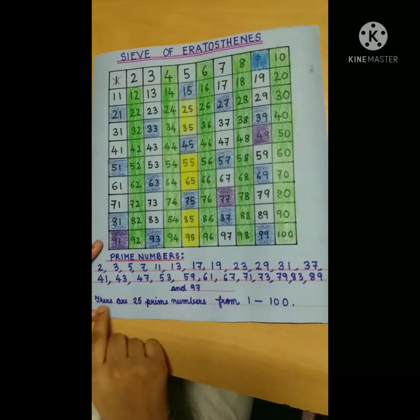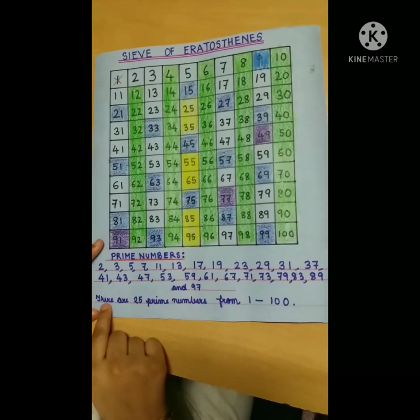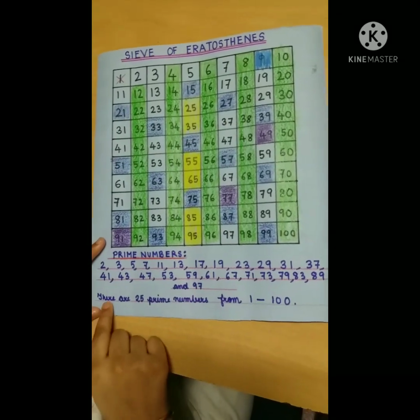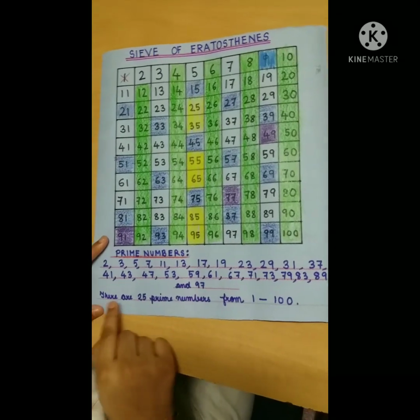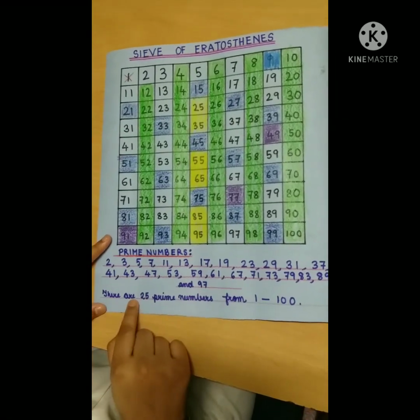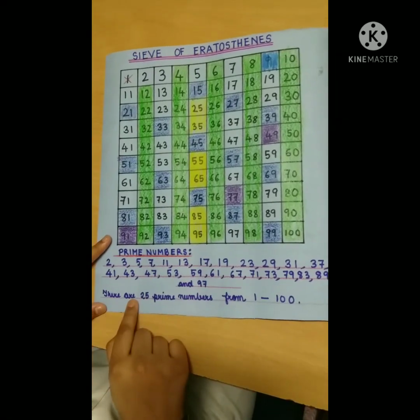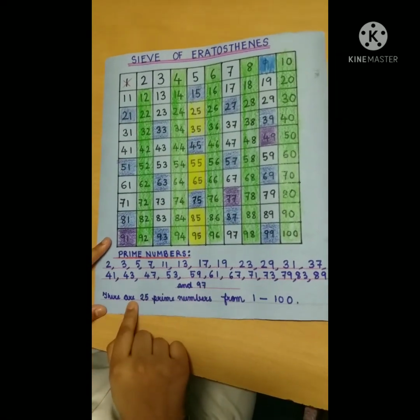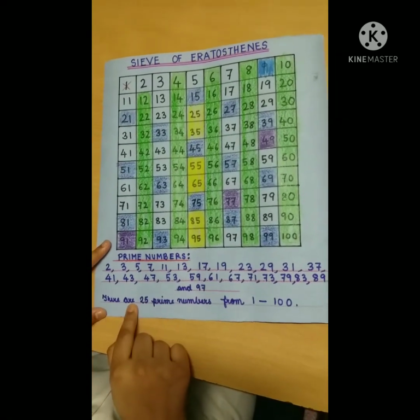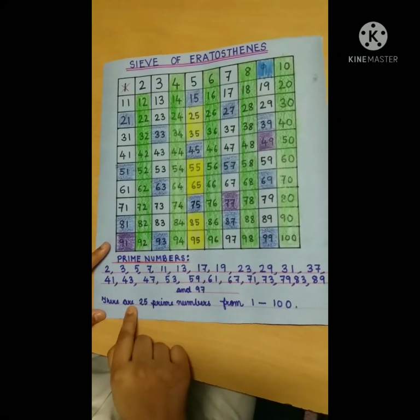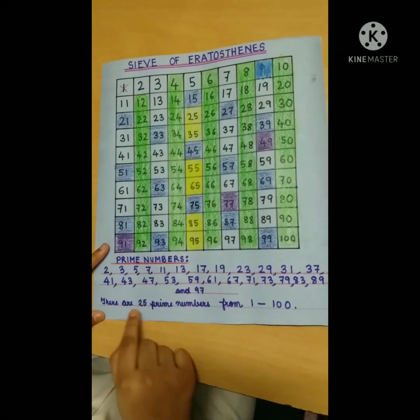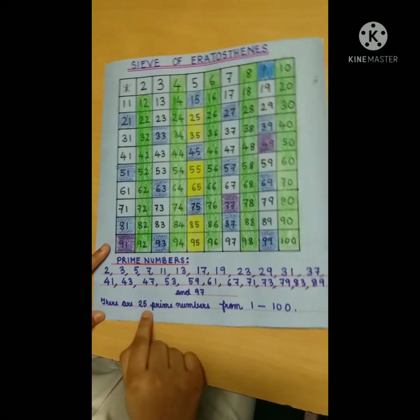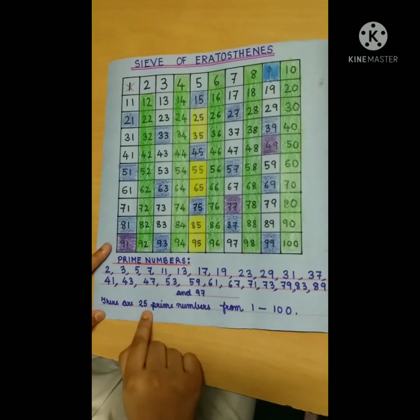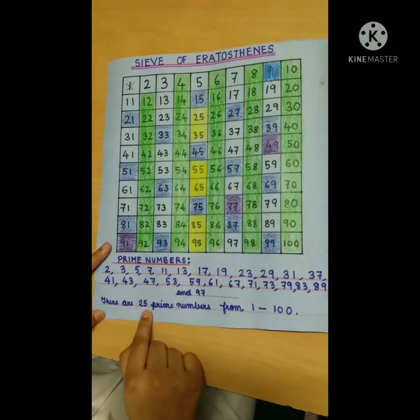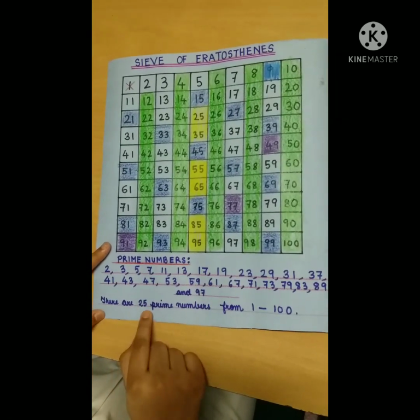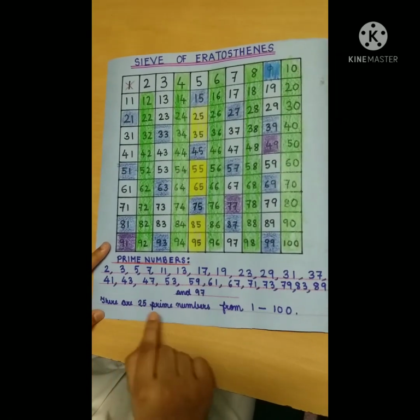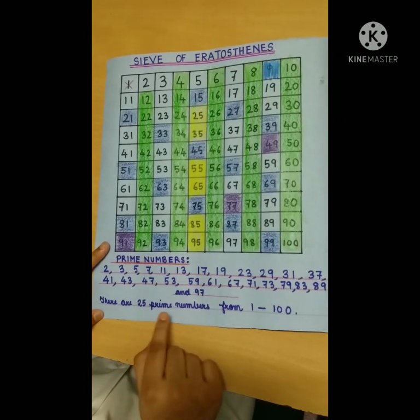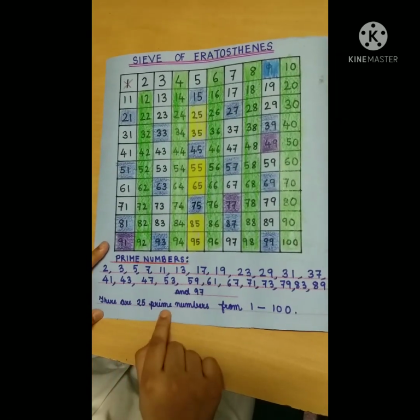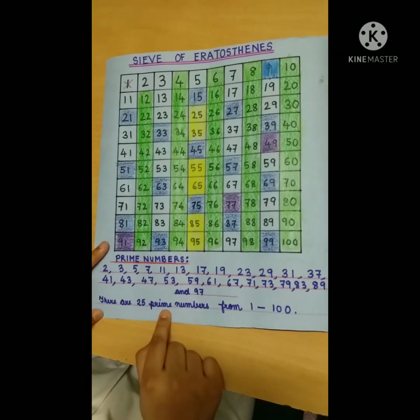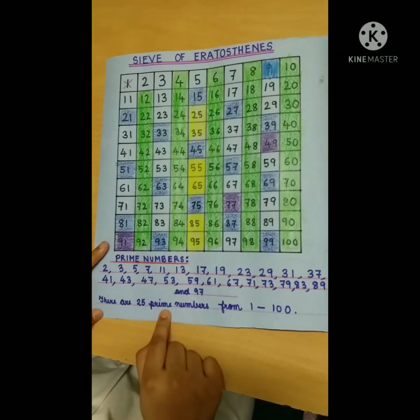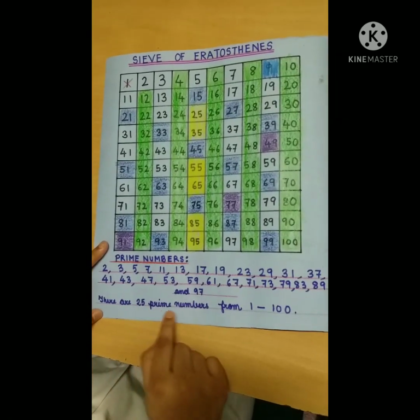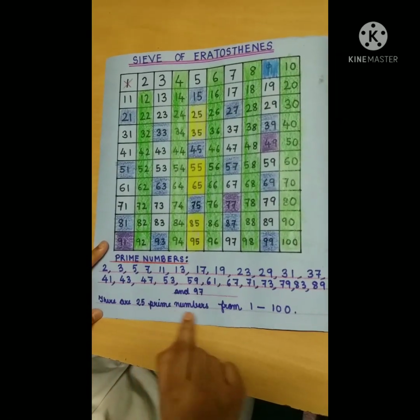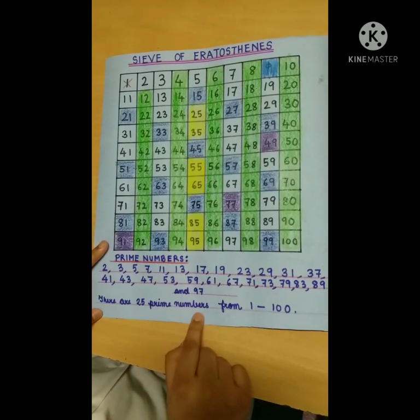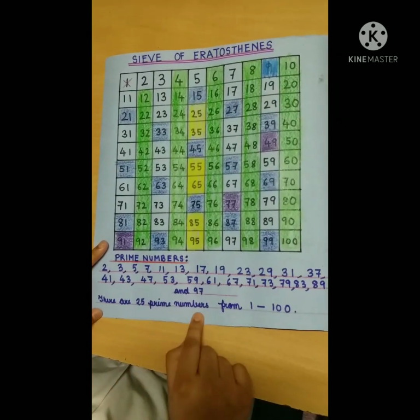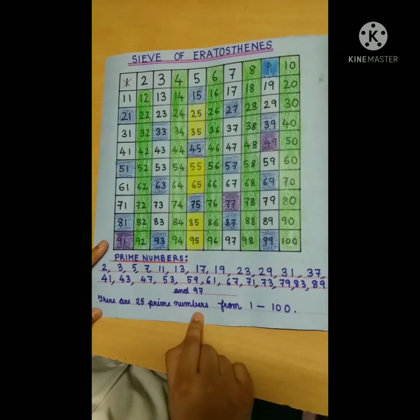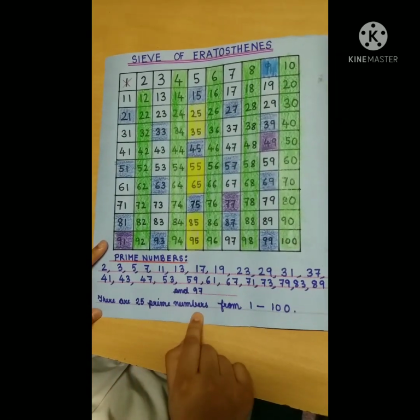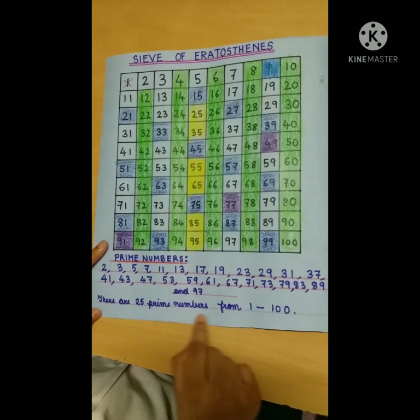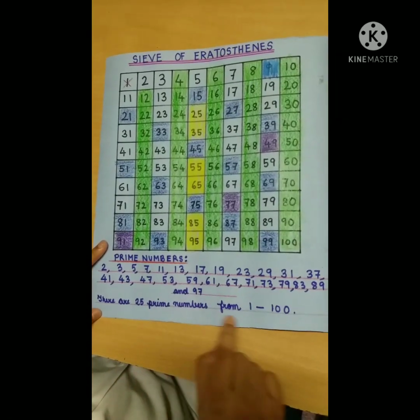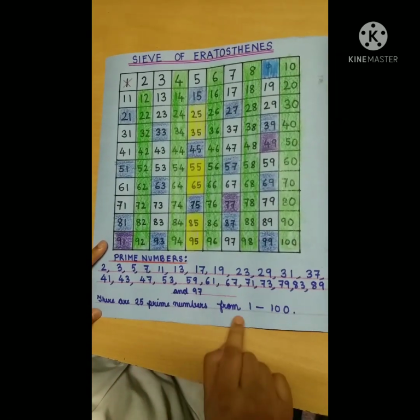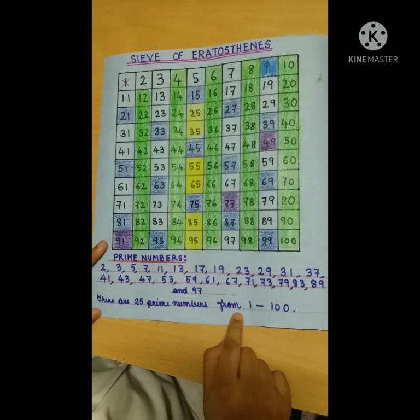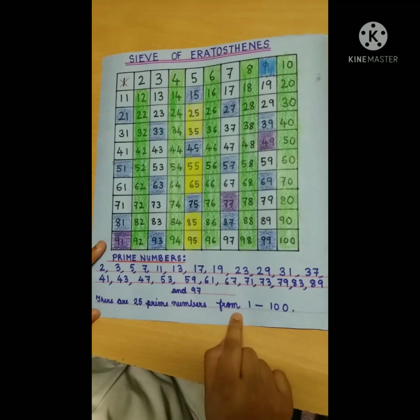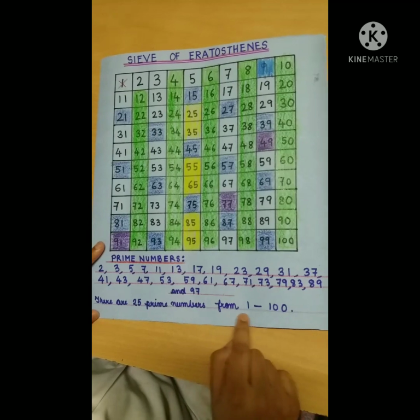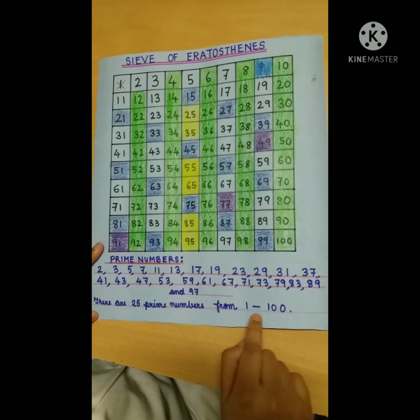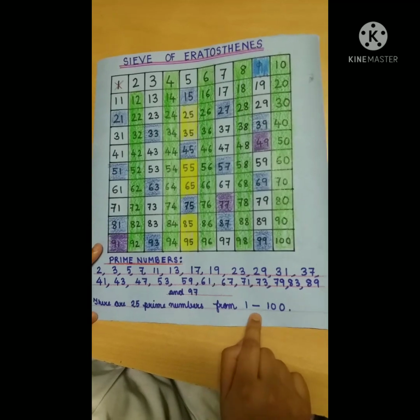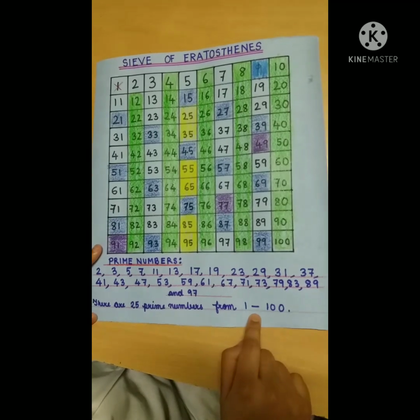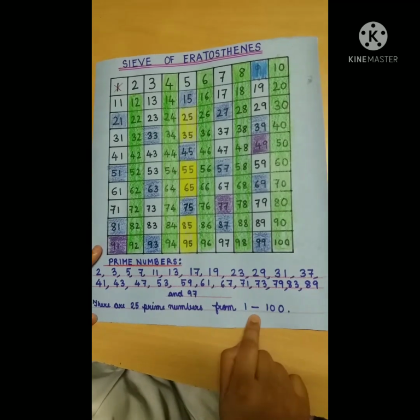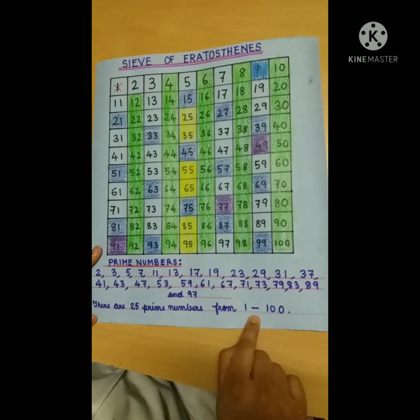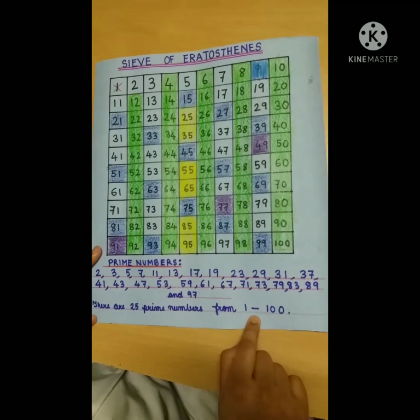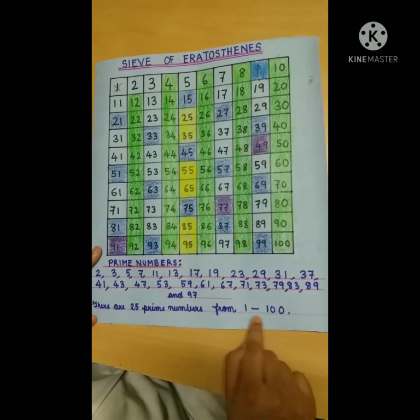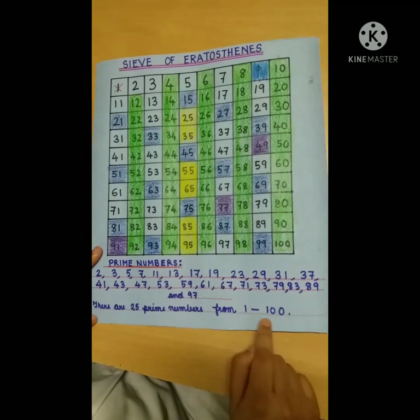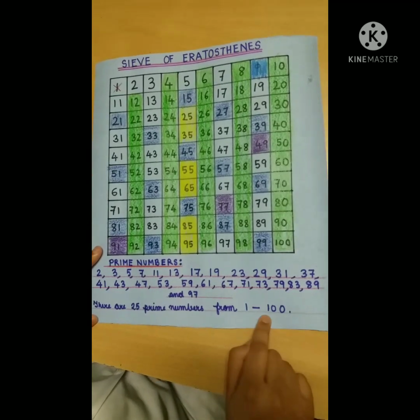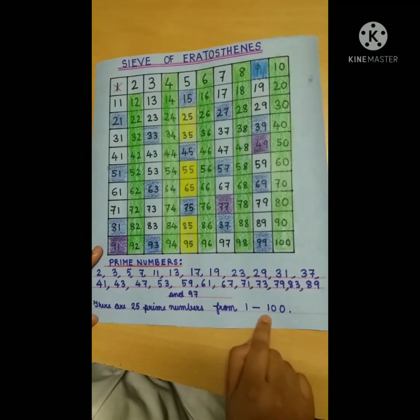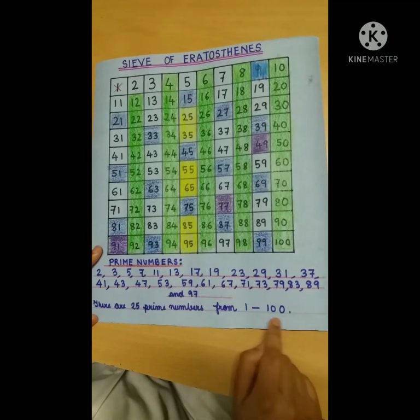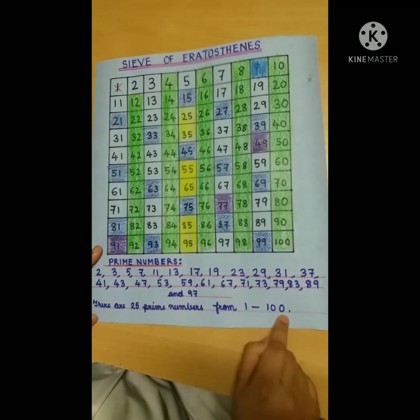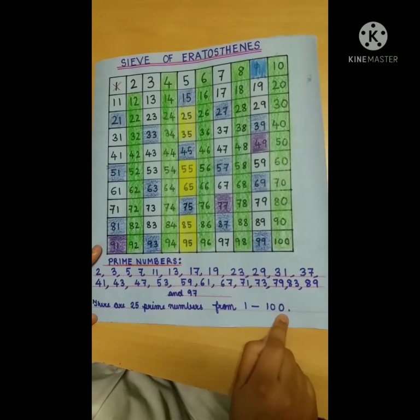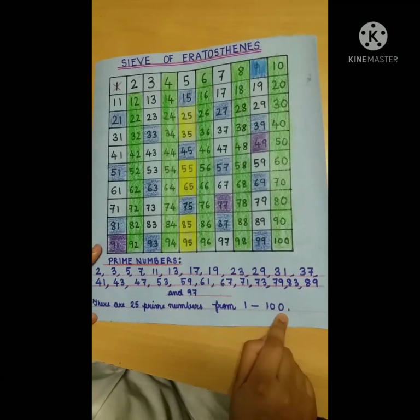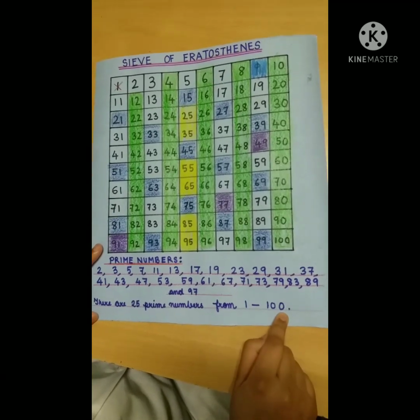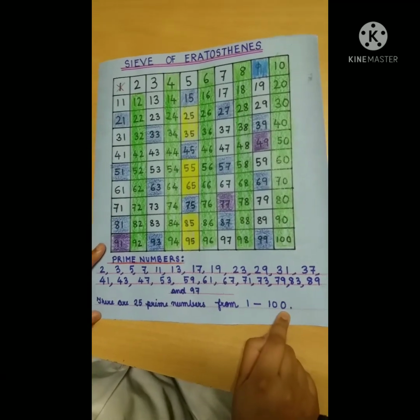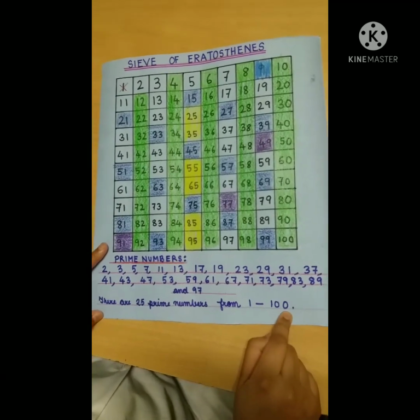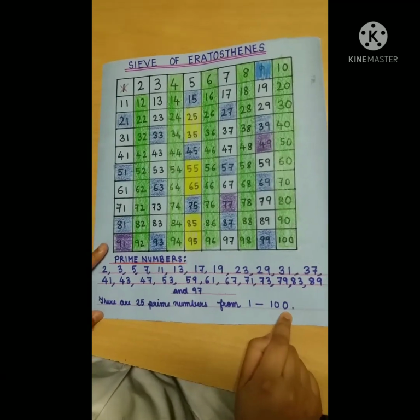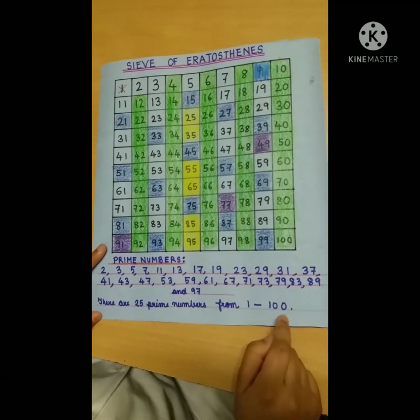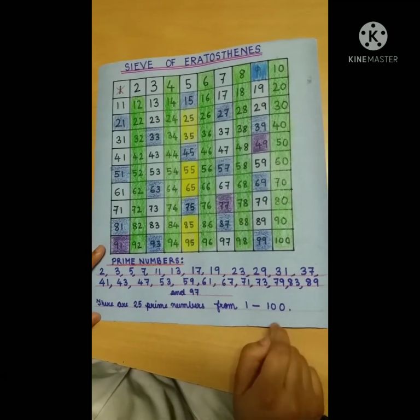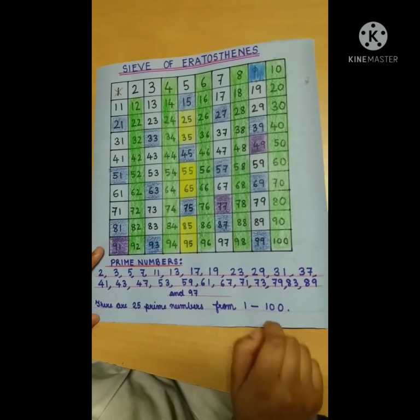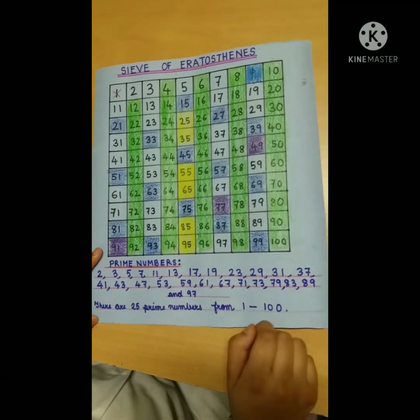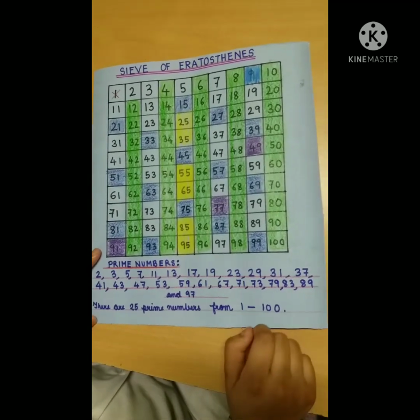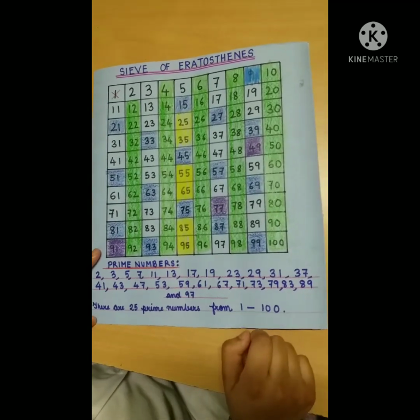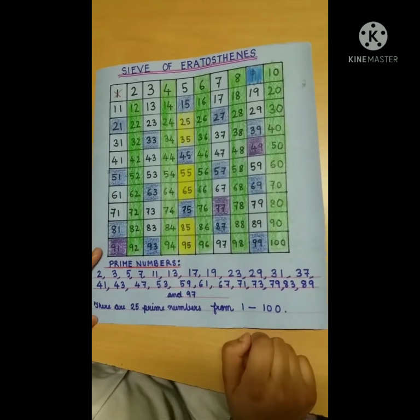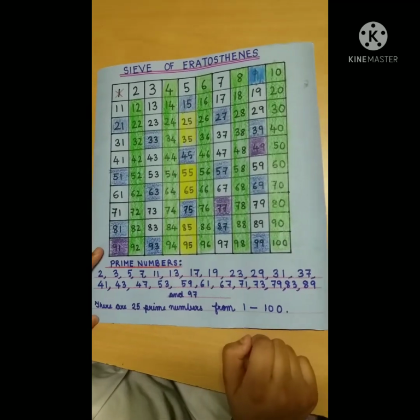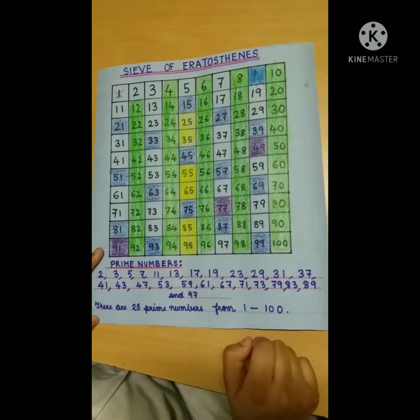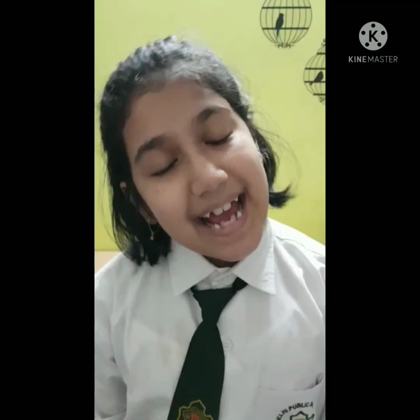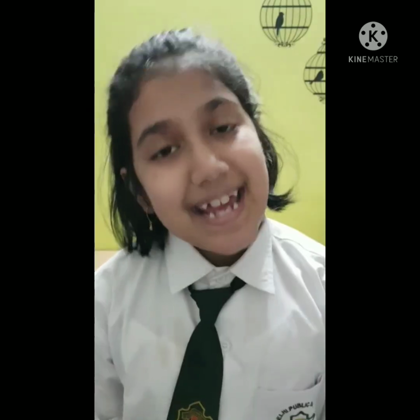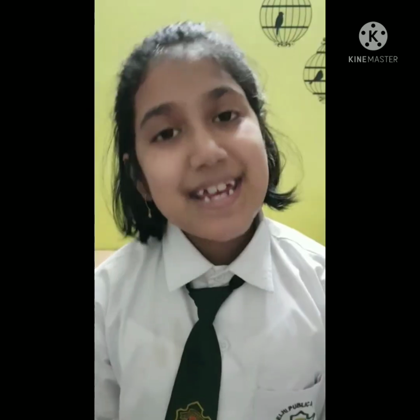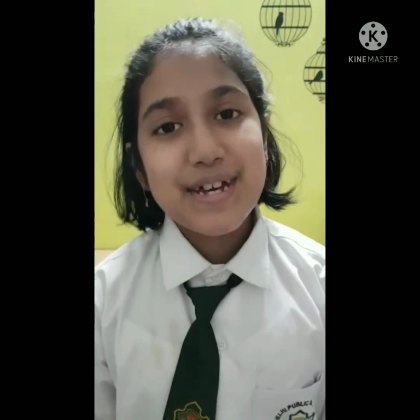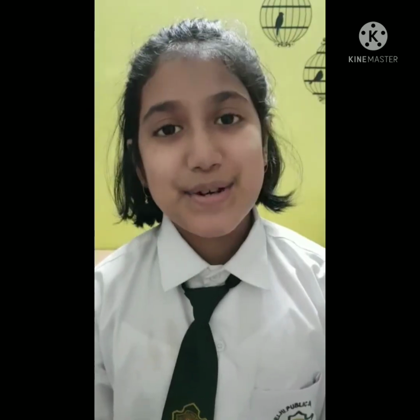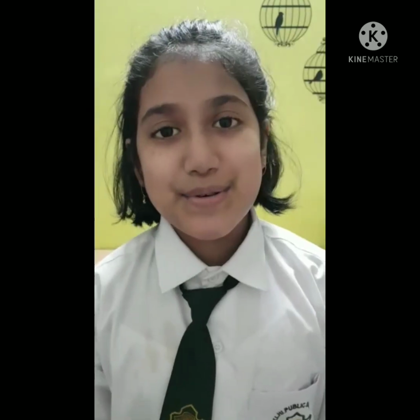There are 25 prime numbers from 1 to 100. Thank you.